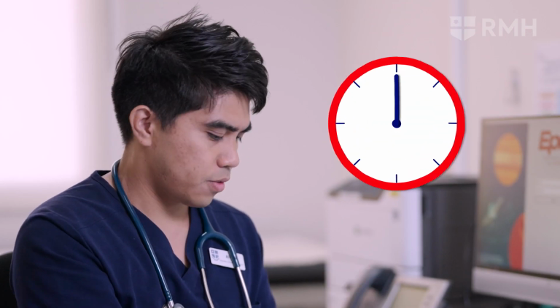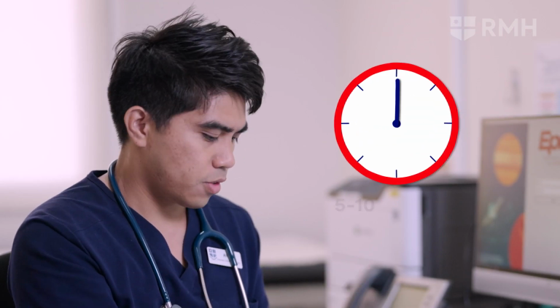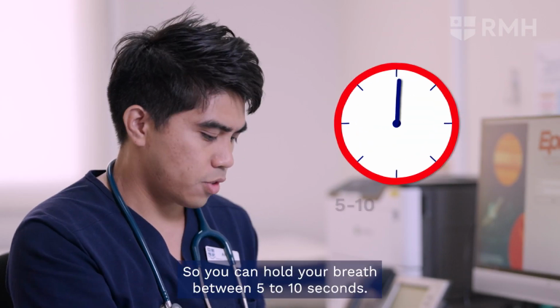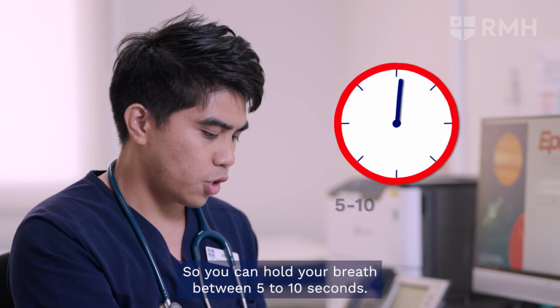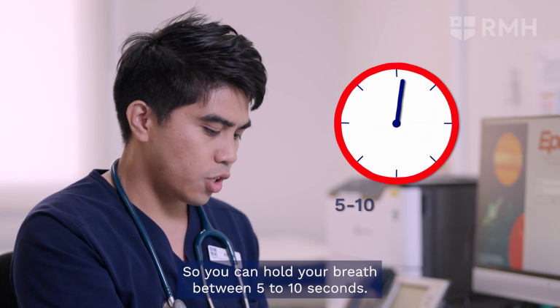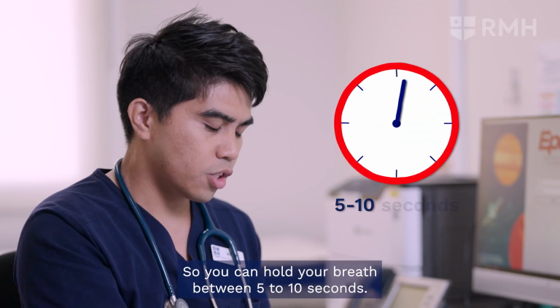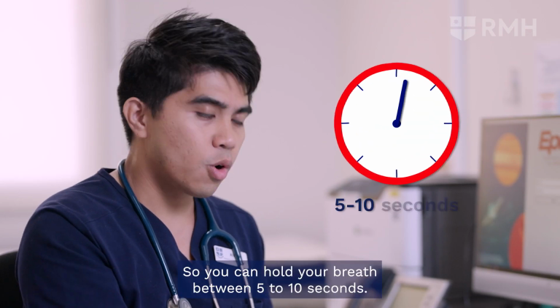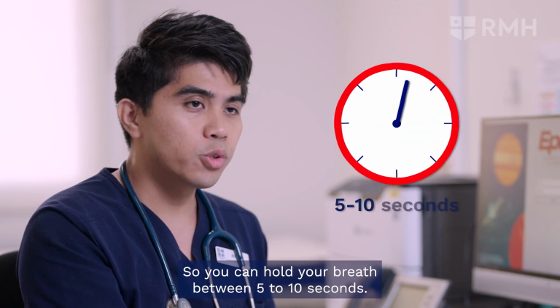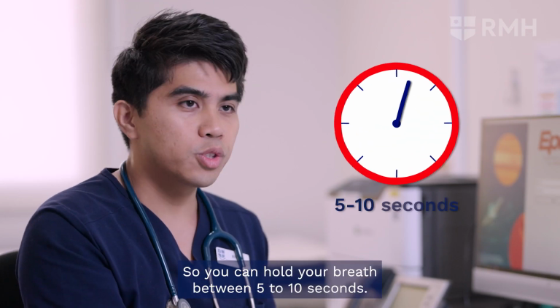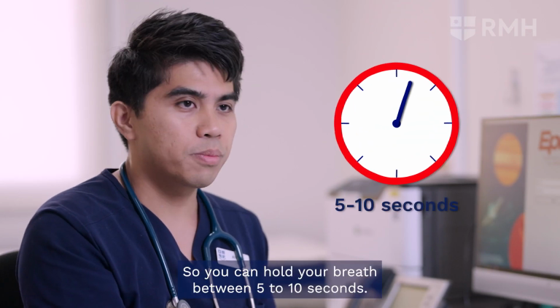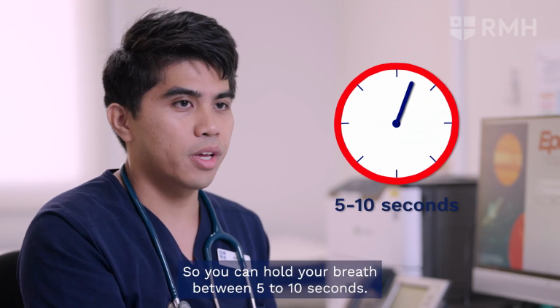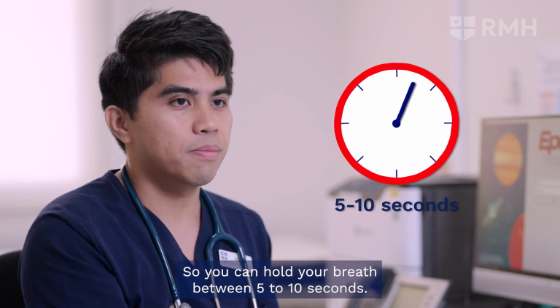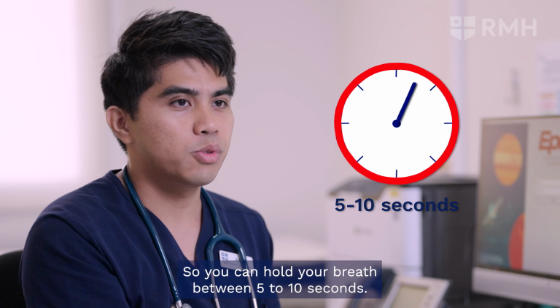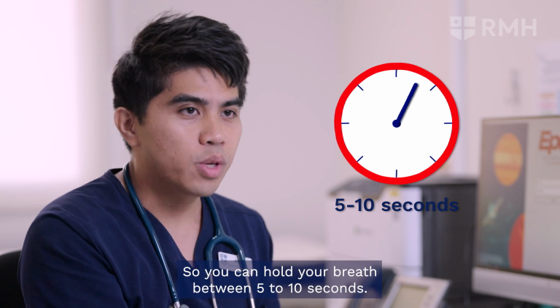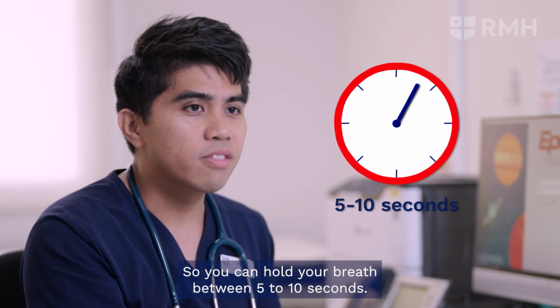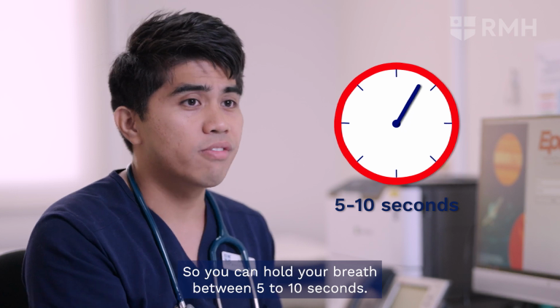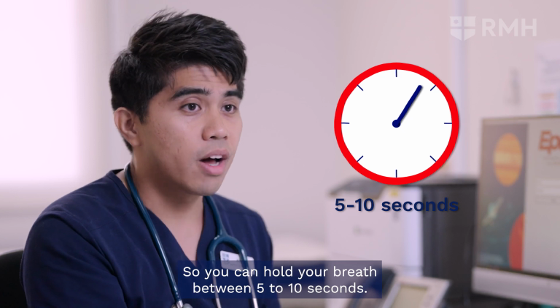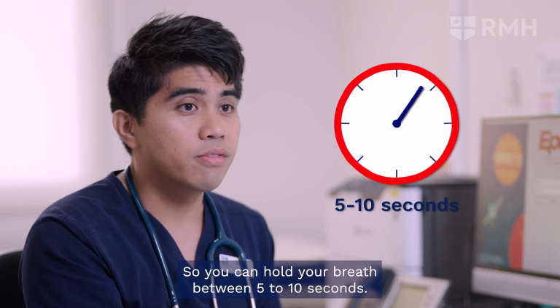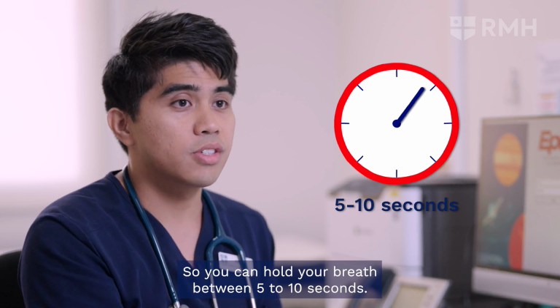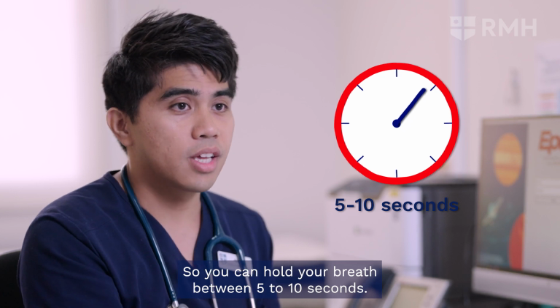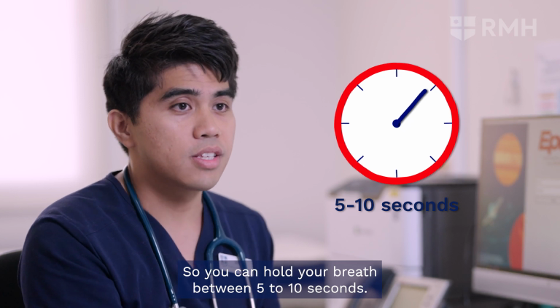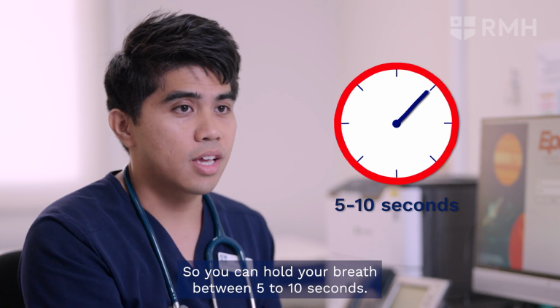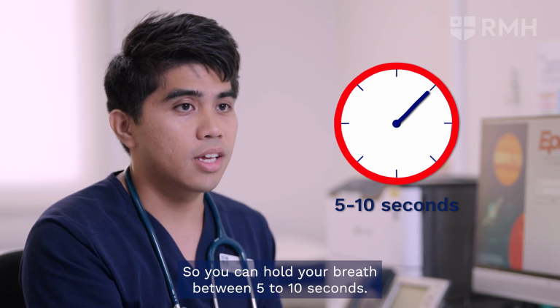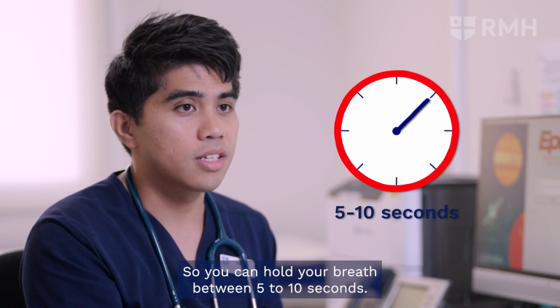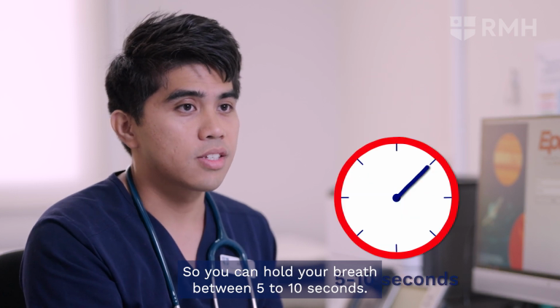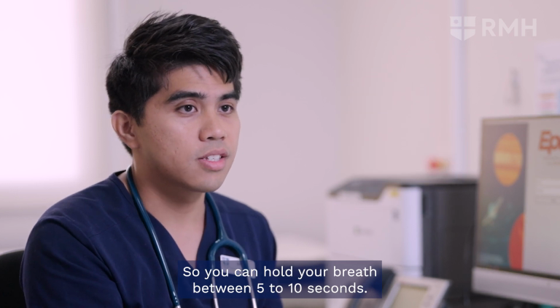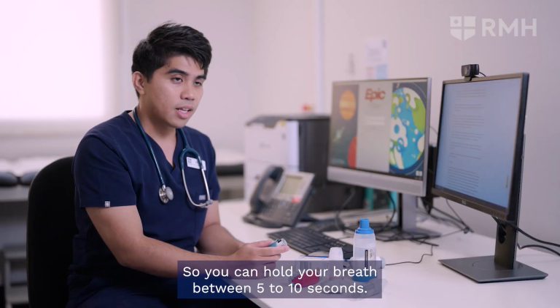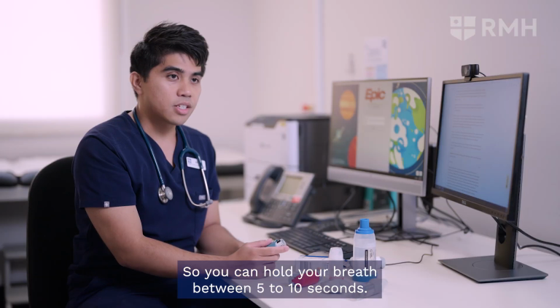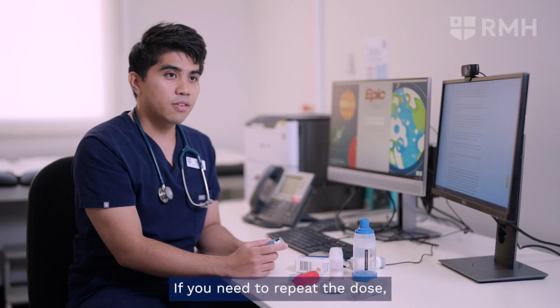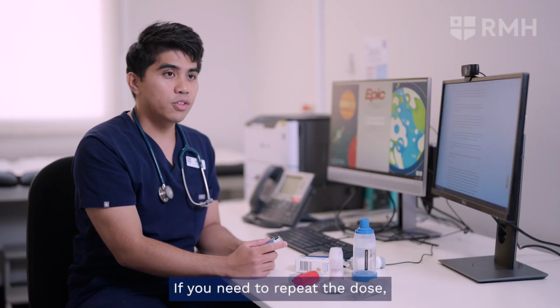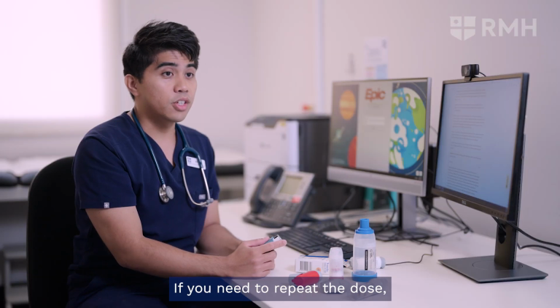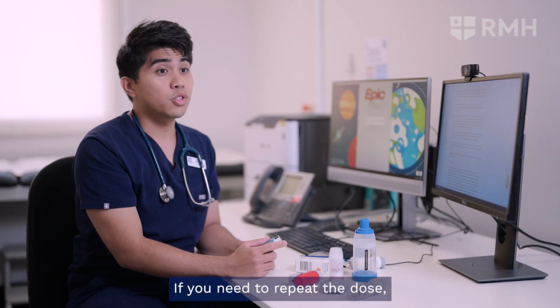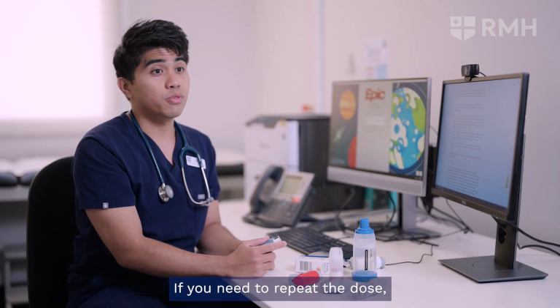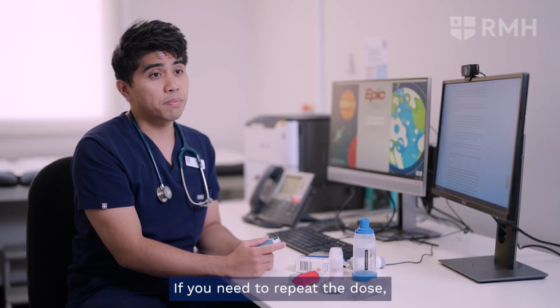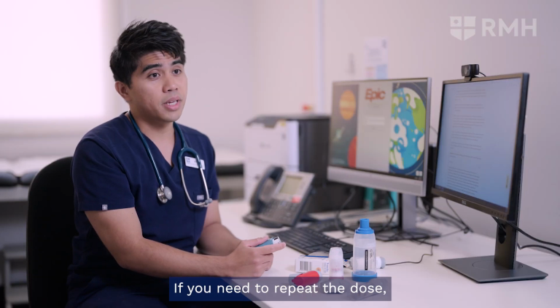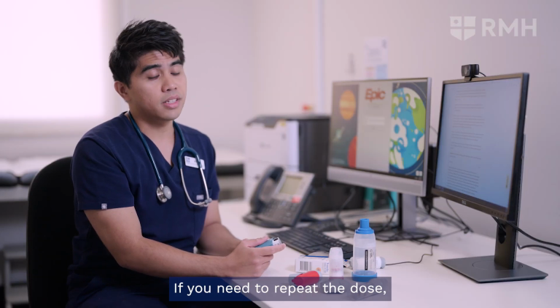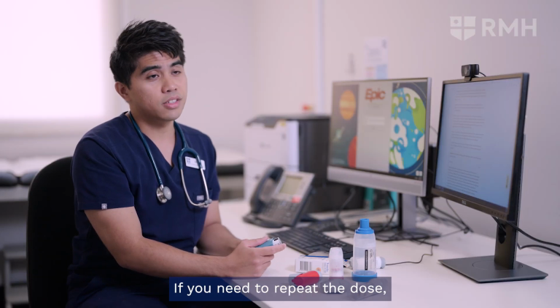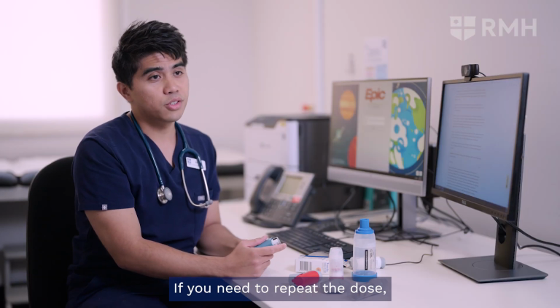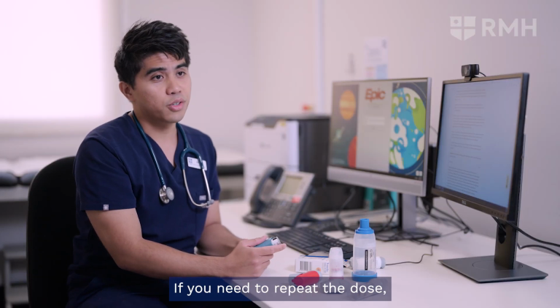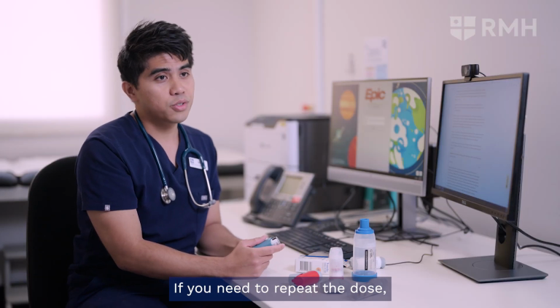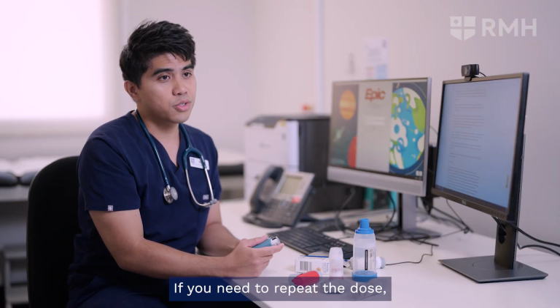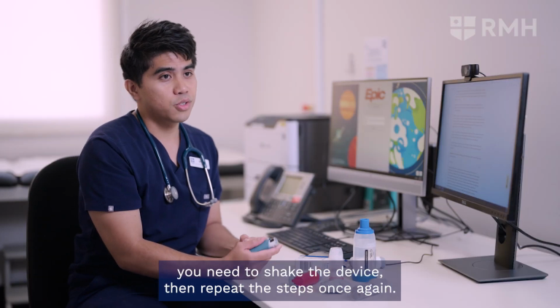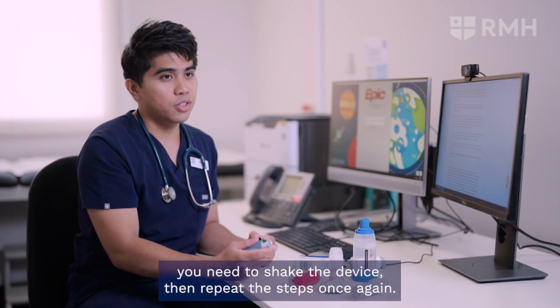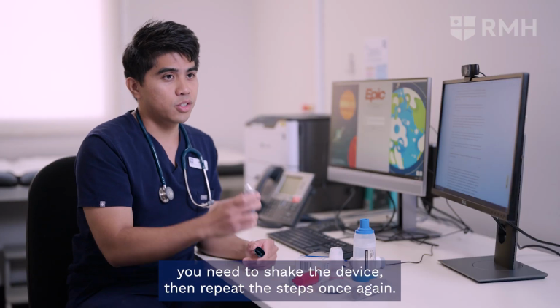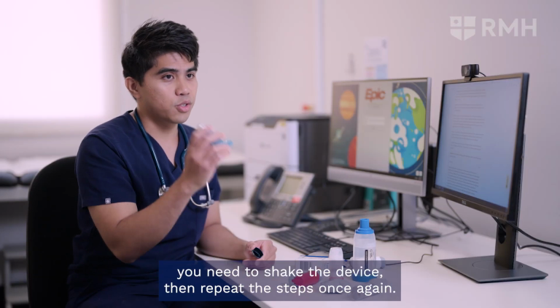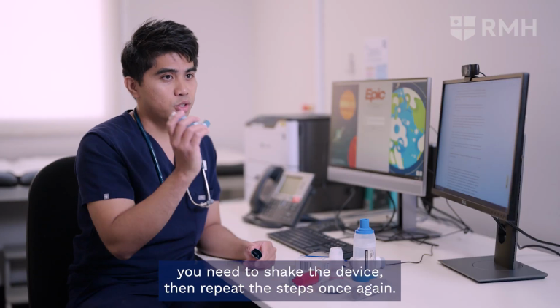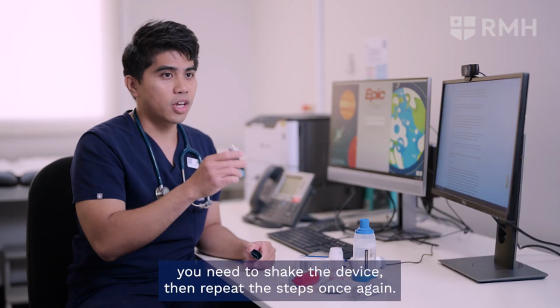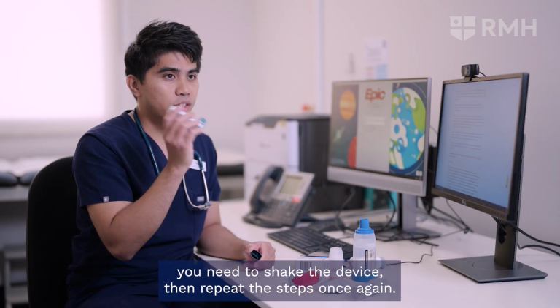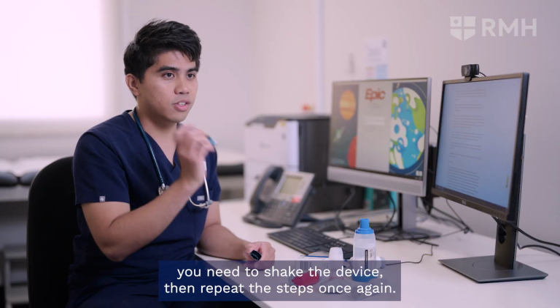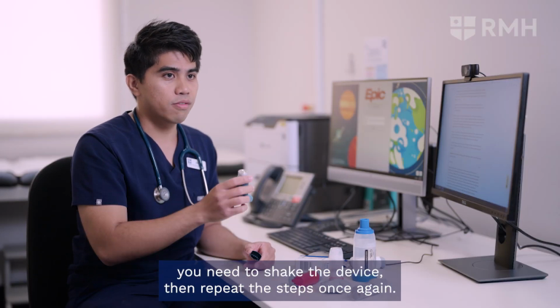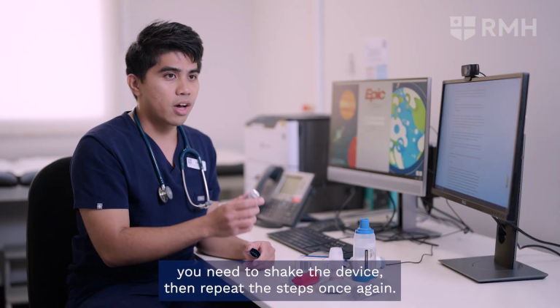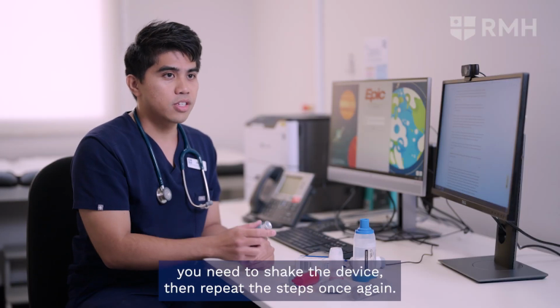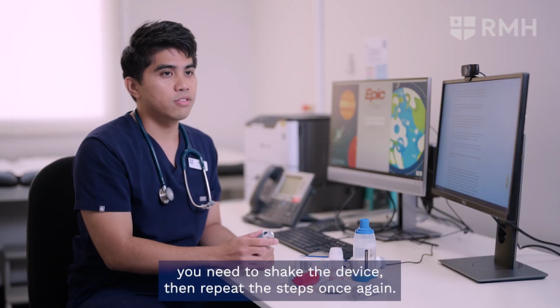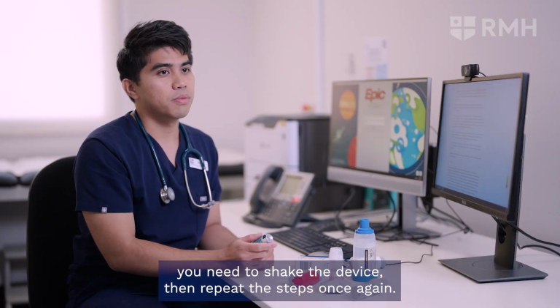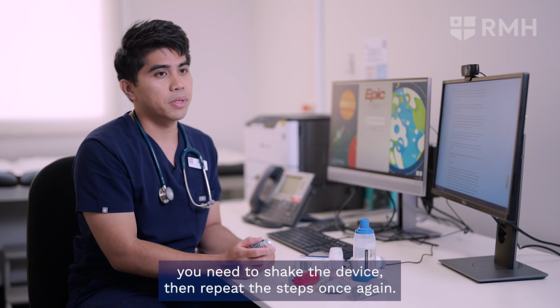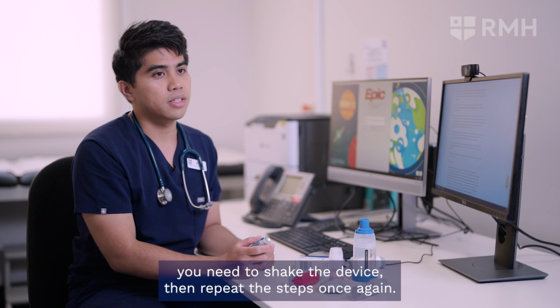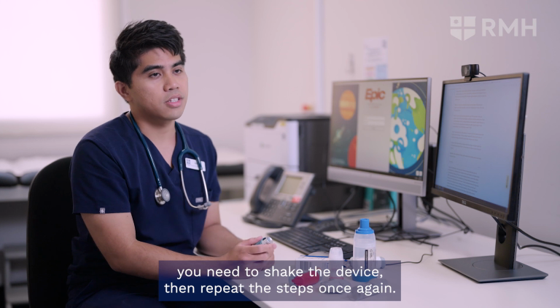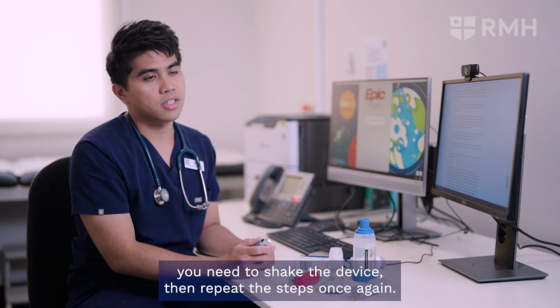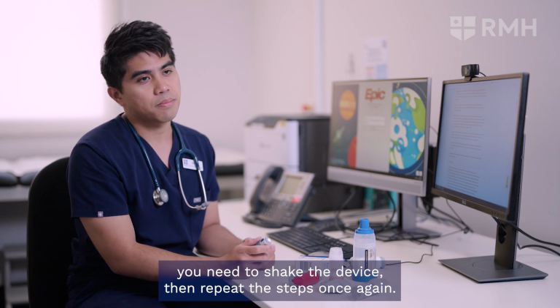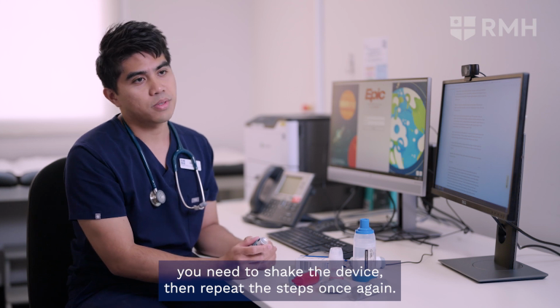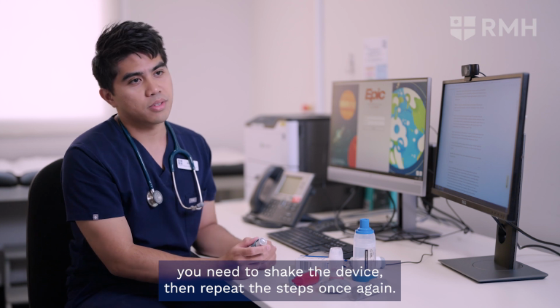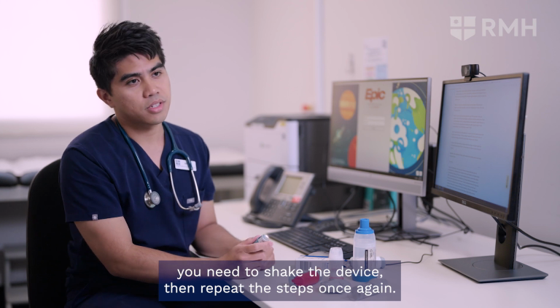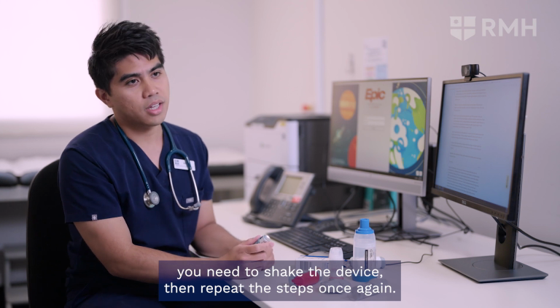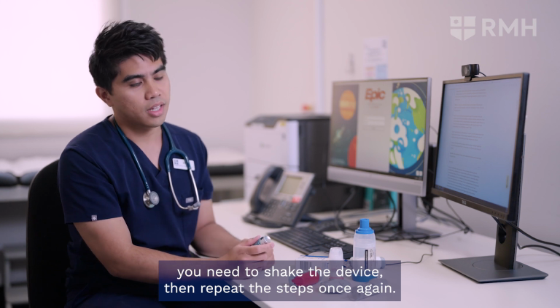Hold your breath for five to ten seconds. If you need to repeat the dose, shake your device and repeat the steps once again.